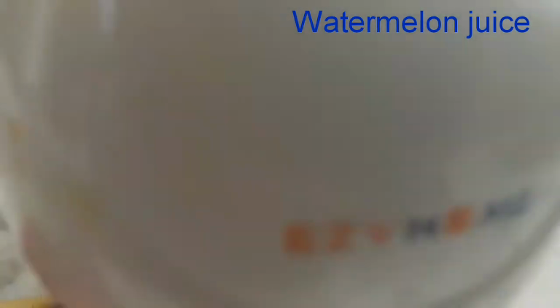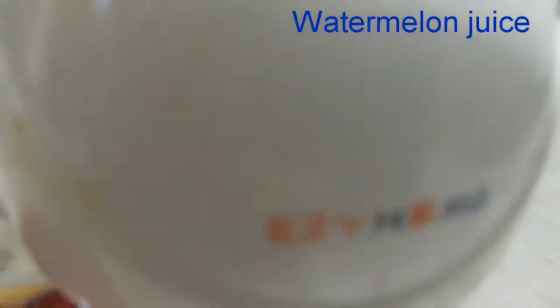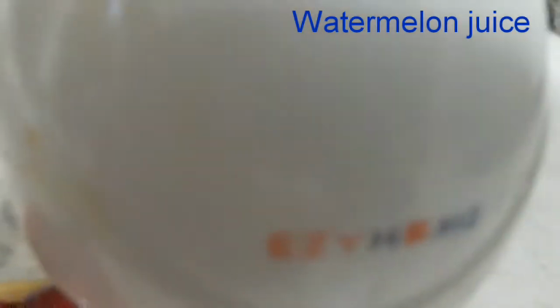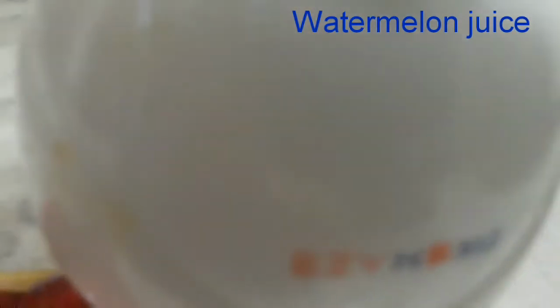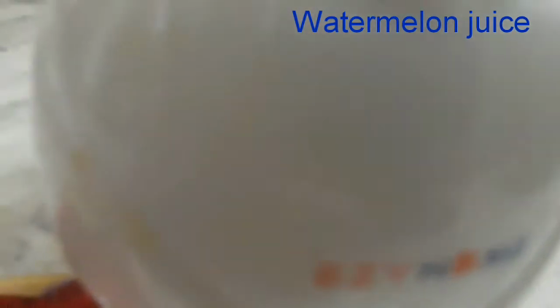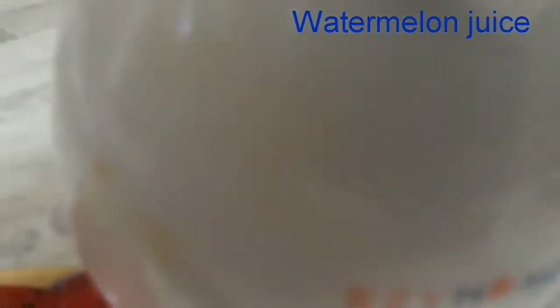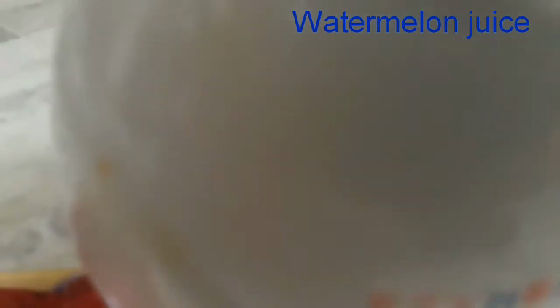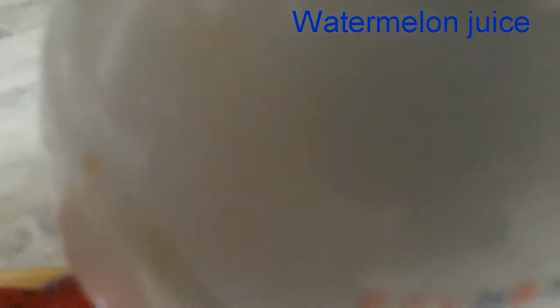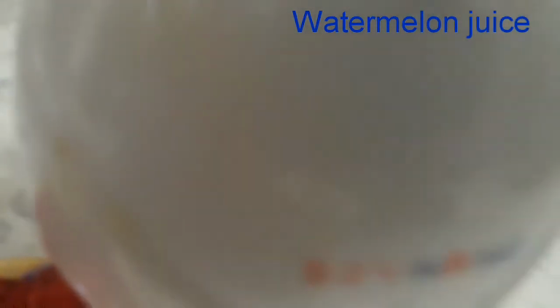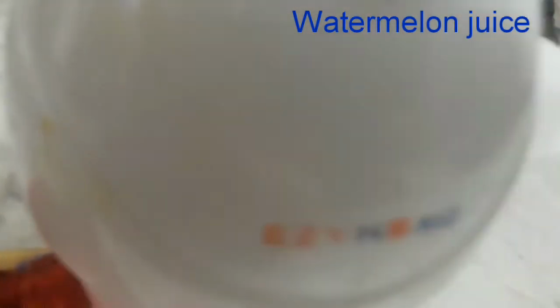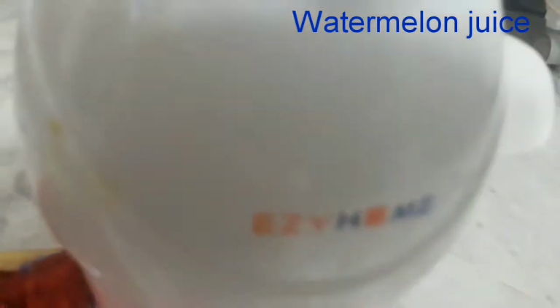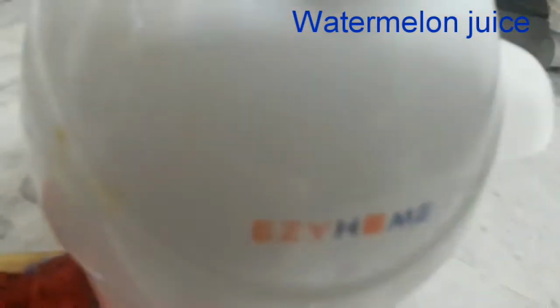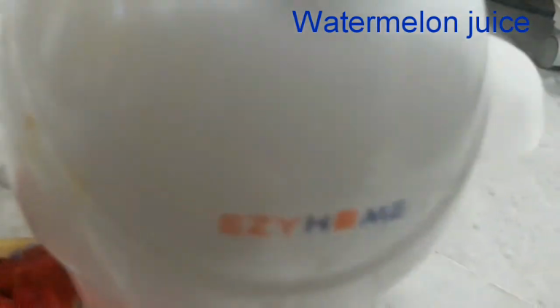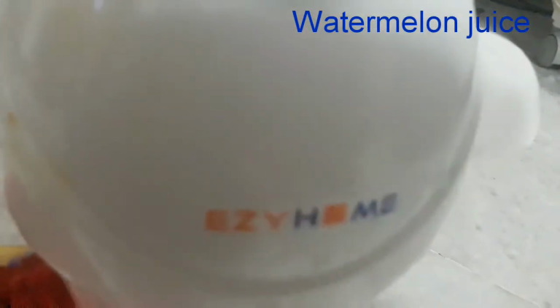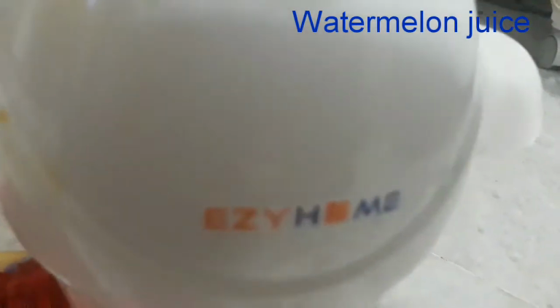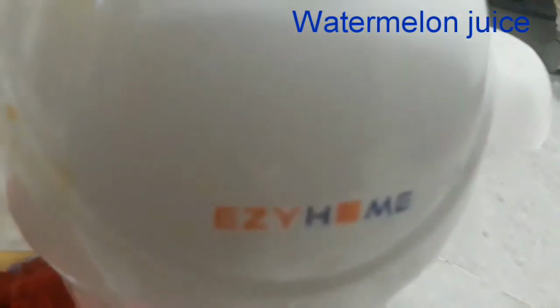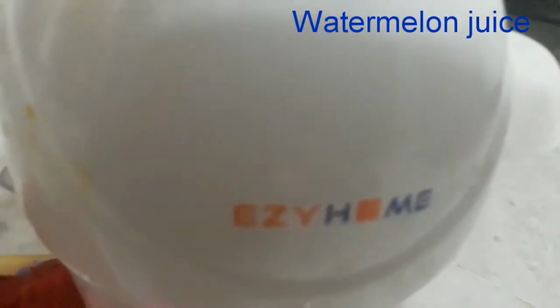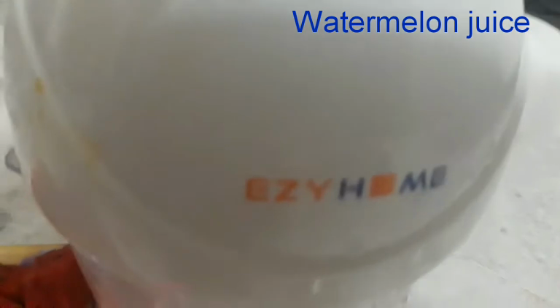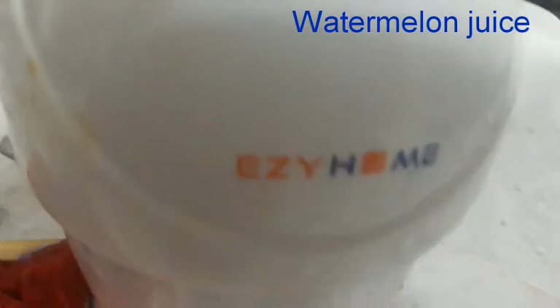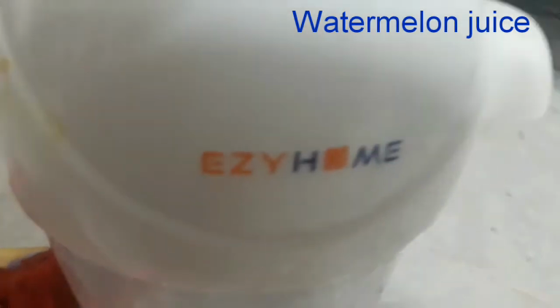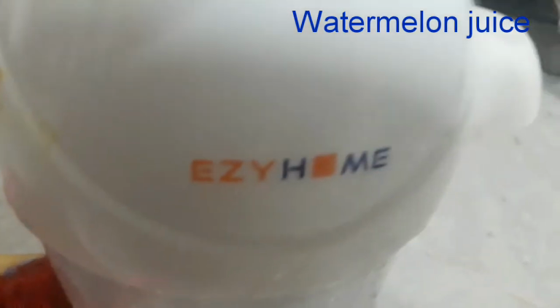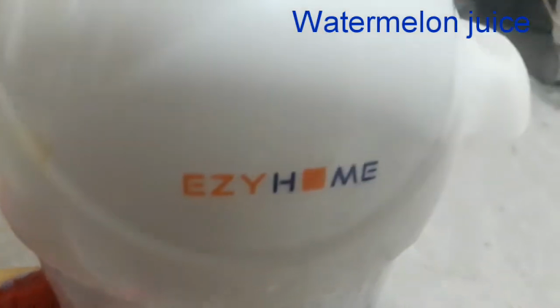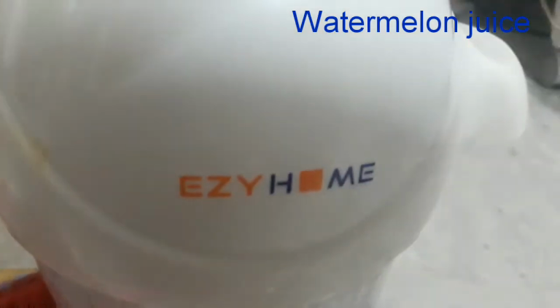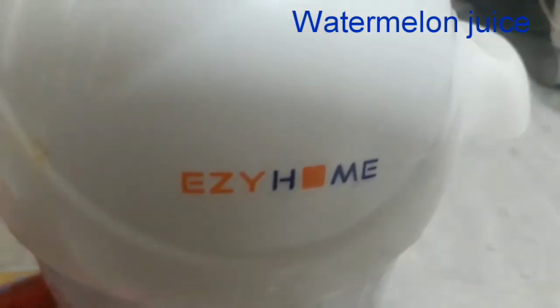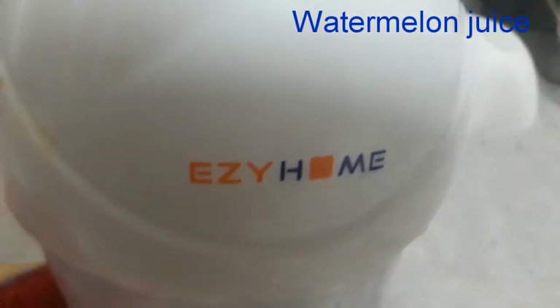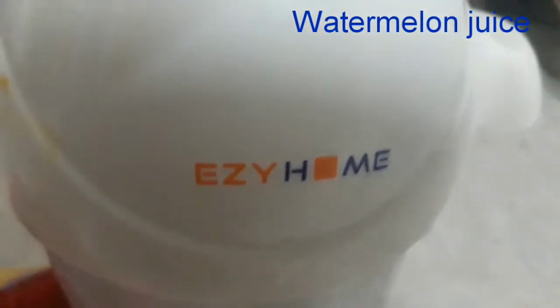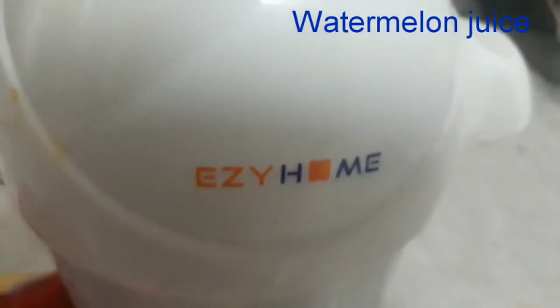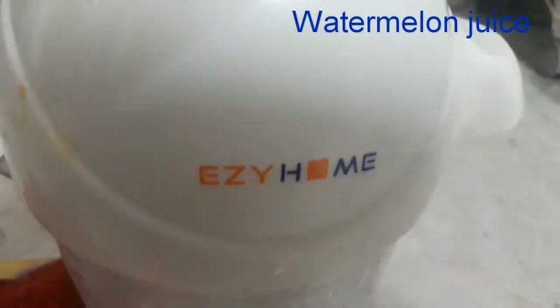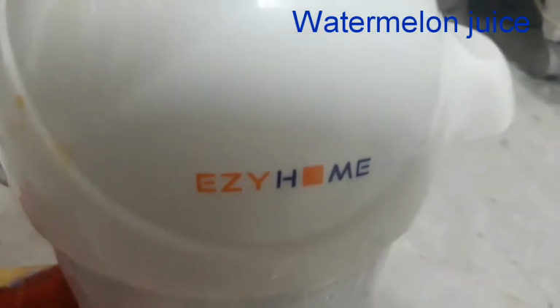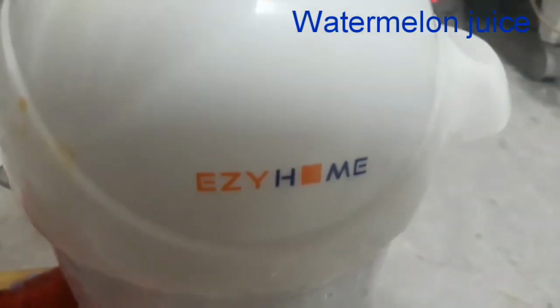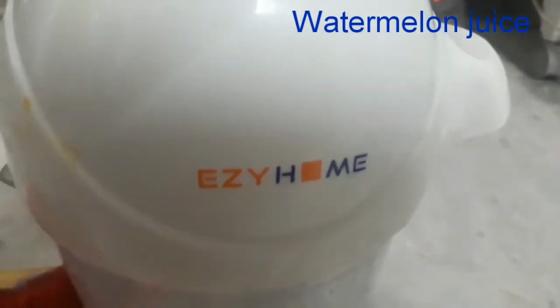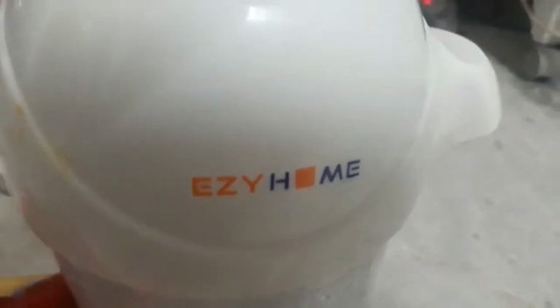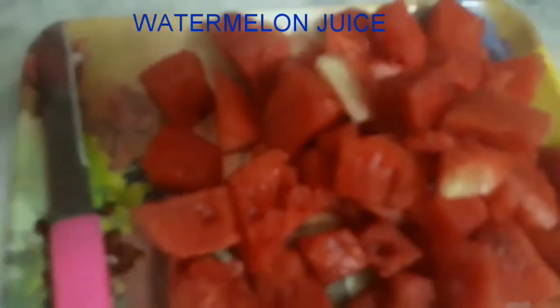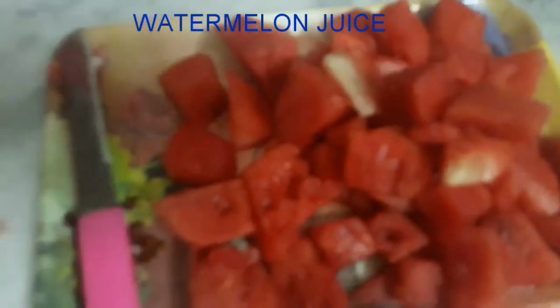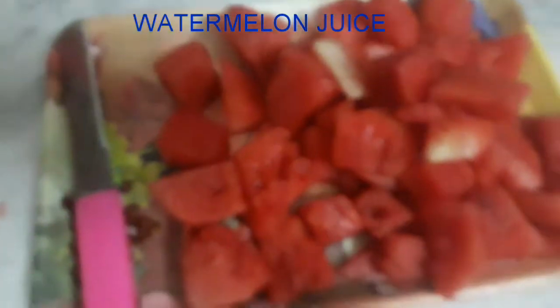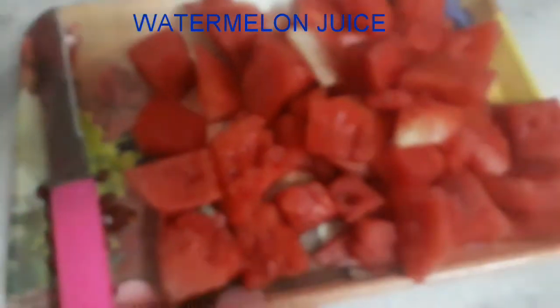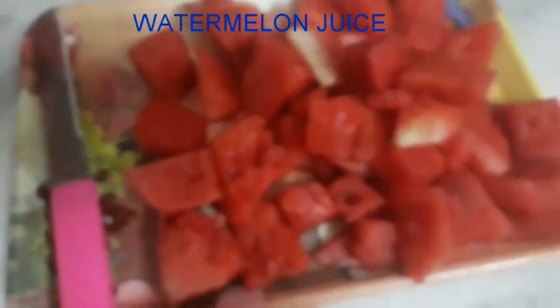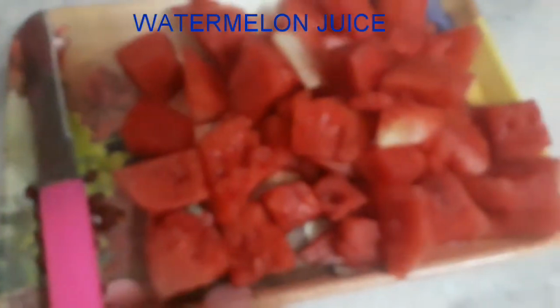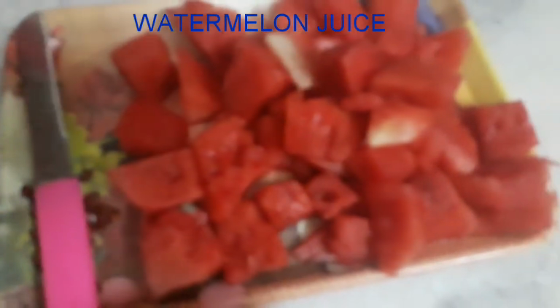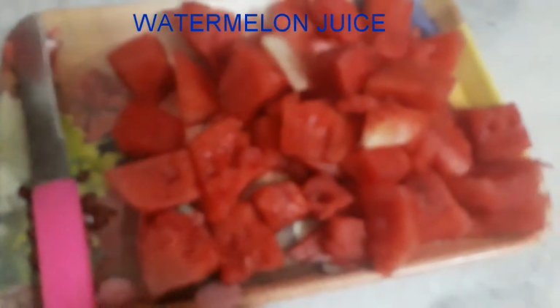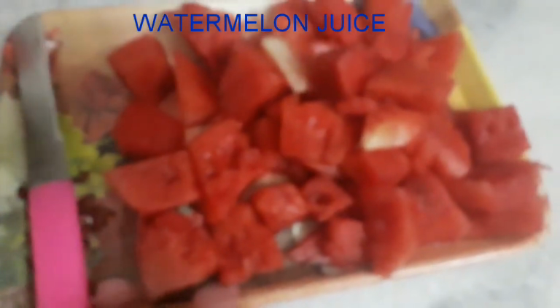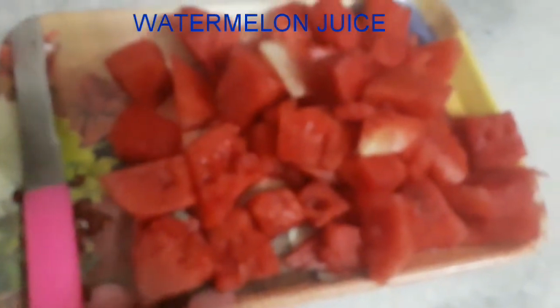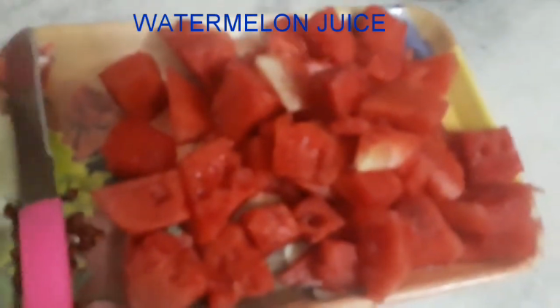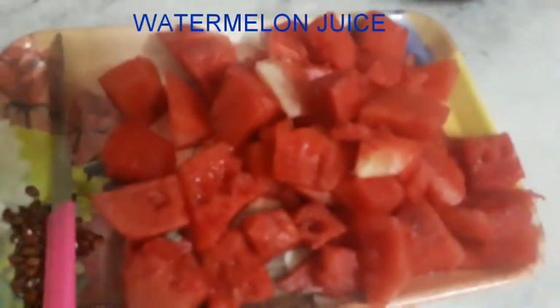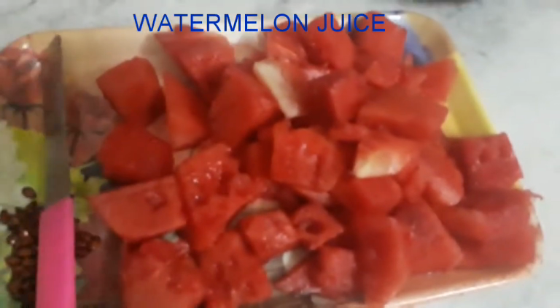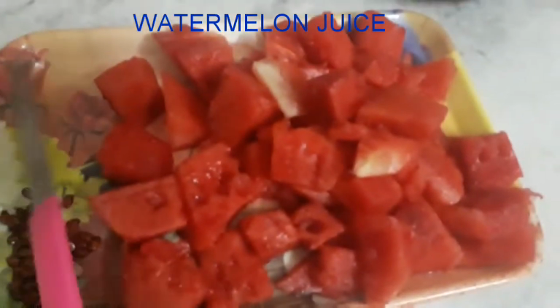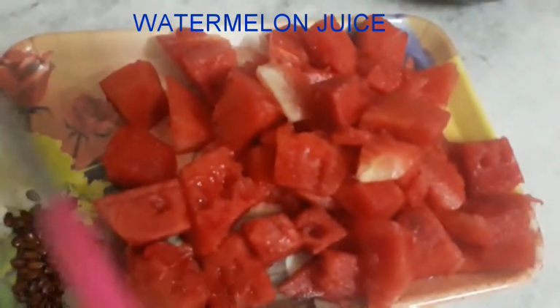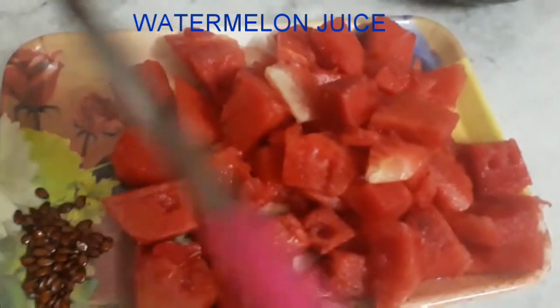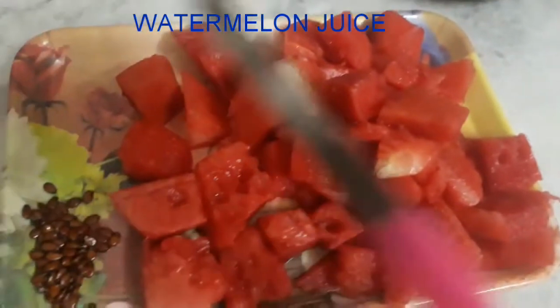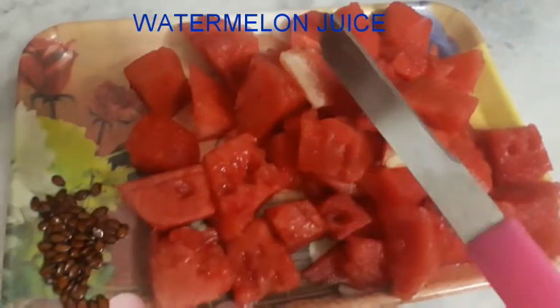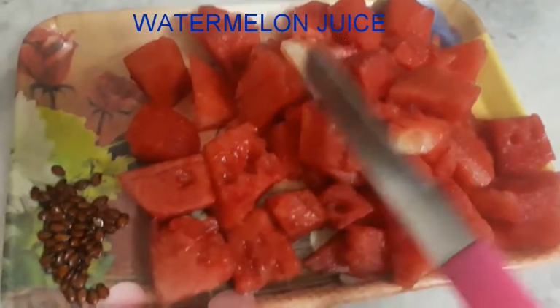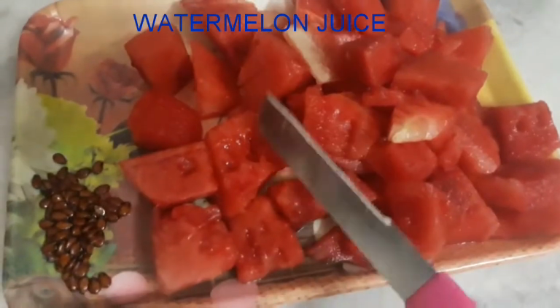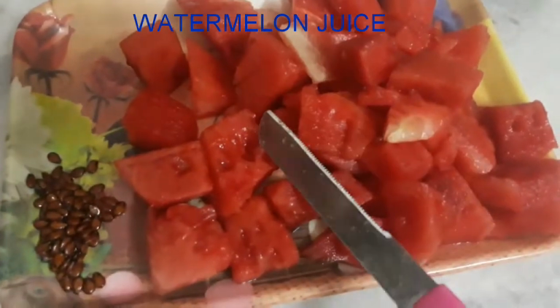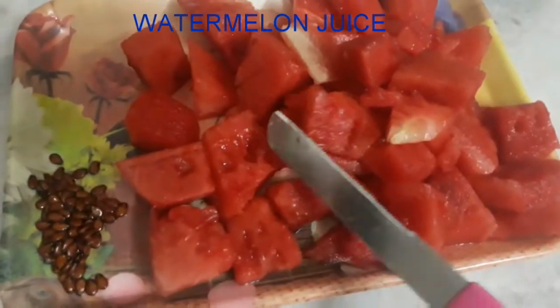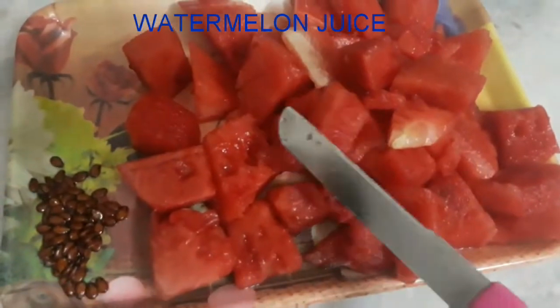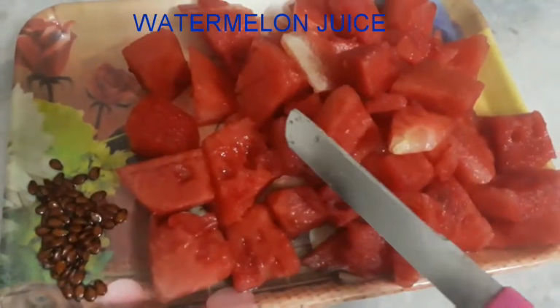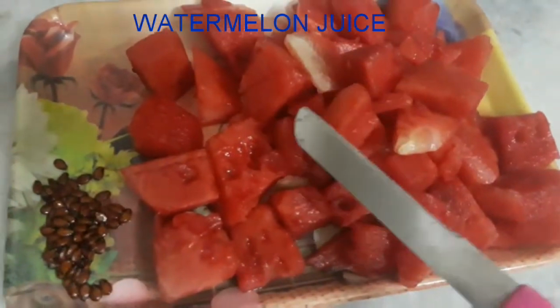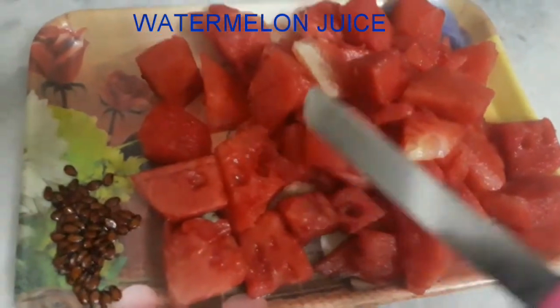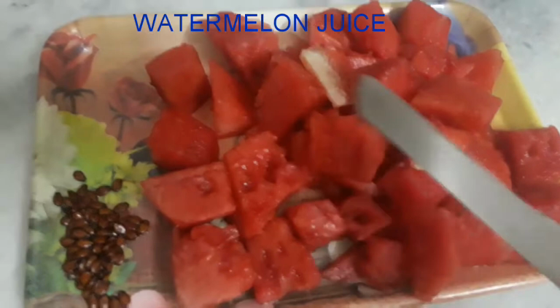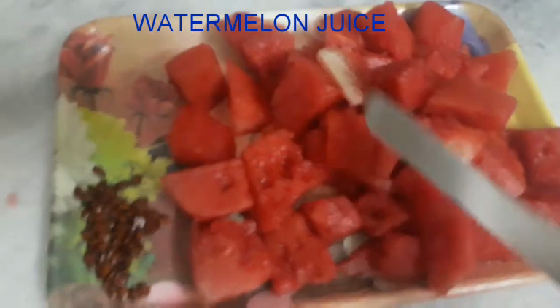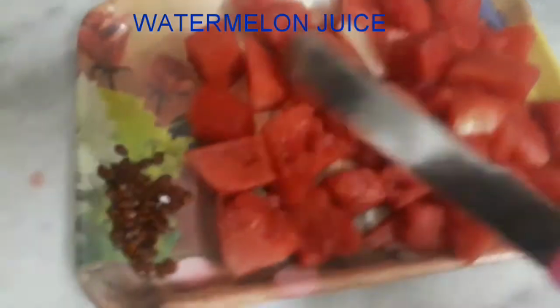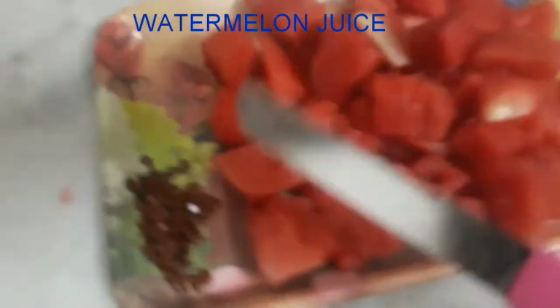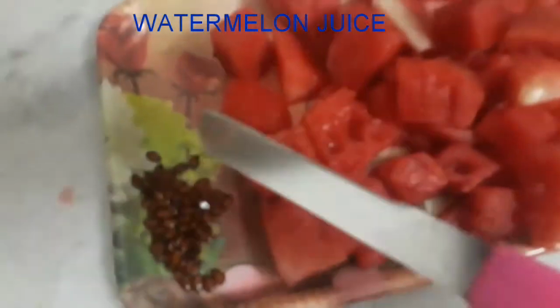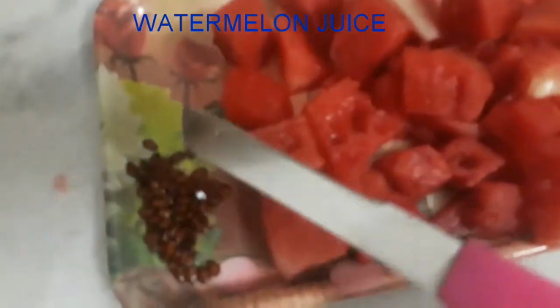I am going to show you a watermelon juice. First, I am going to separate the seeds from the watermelon.